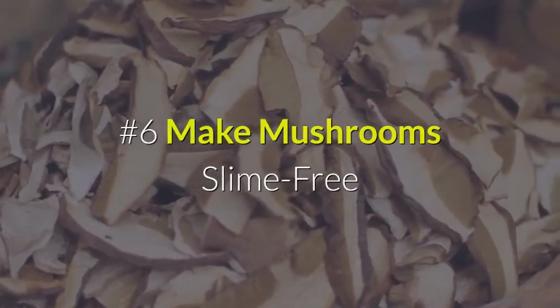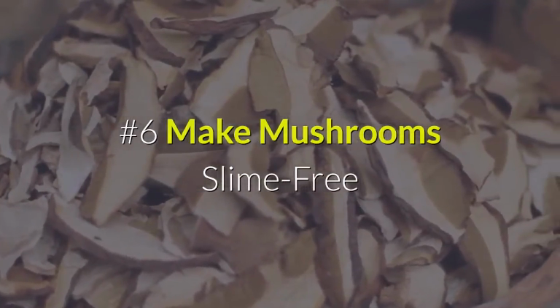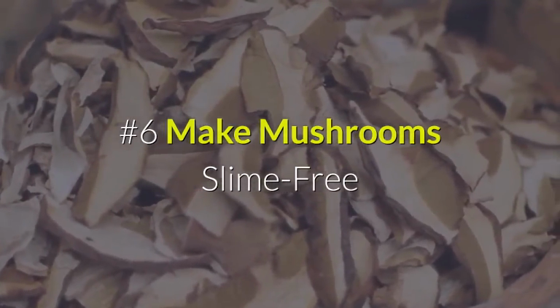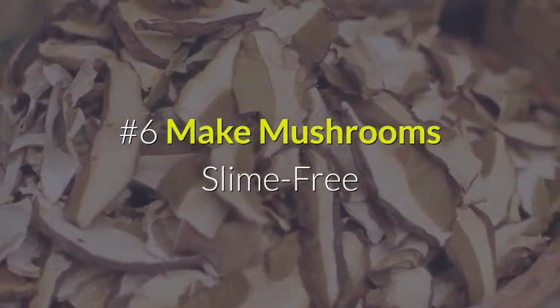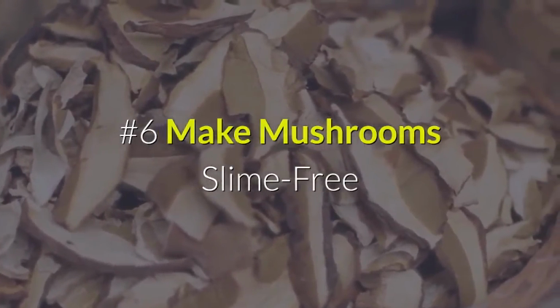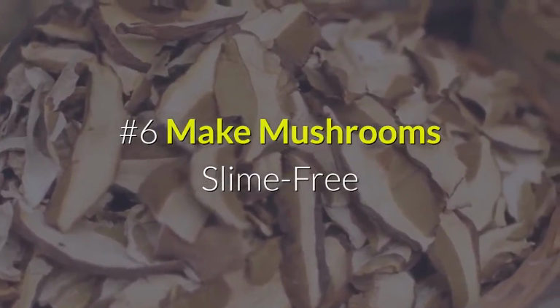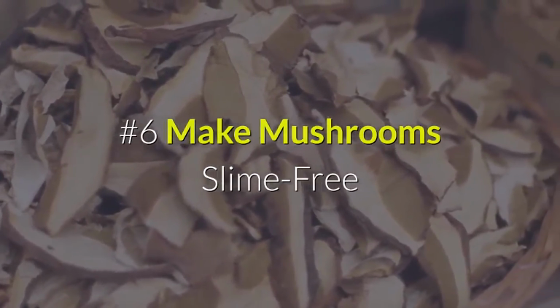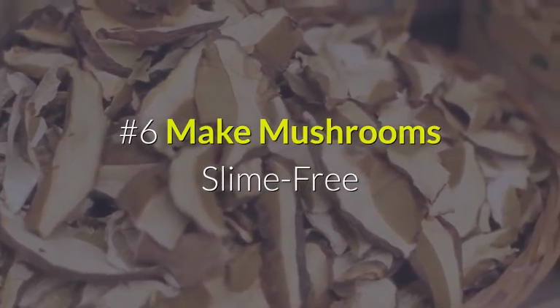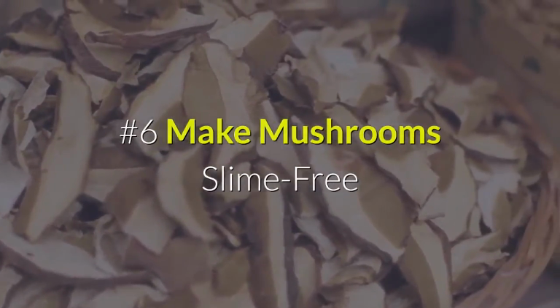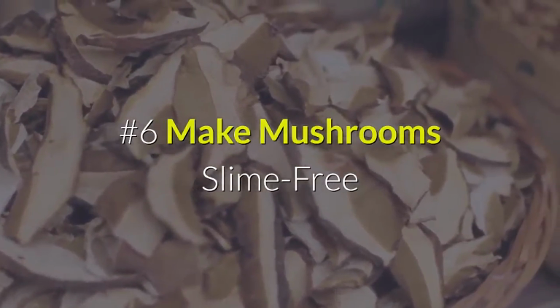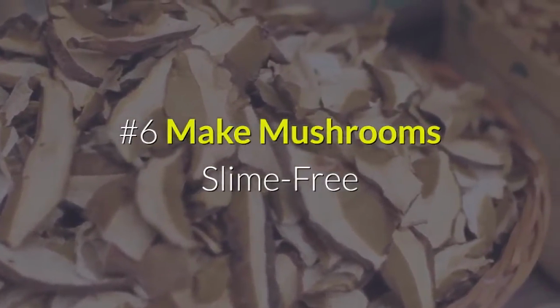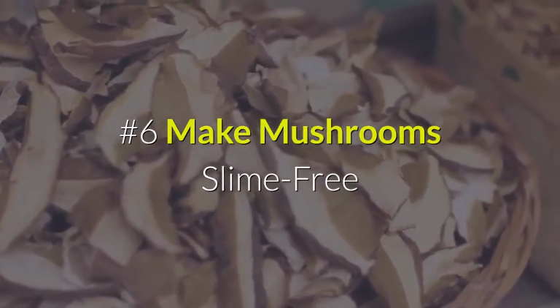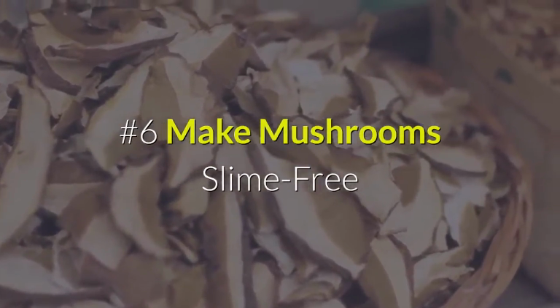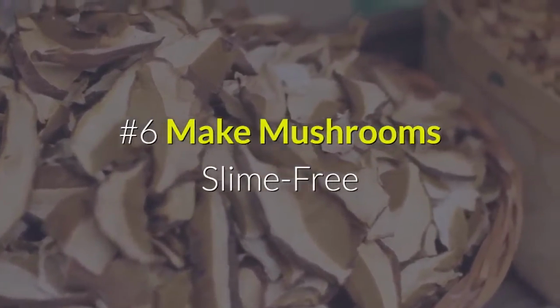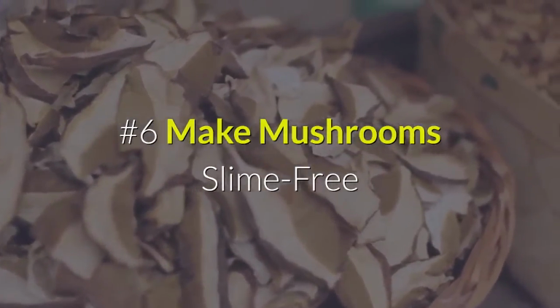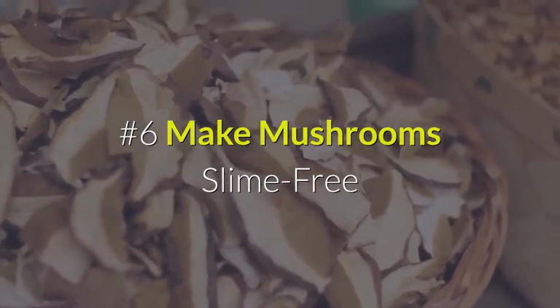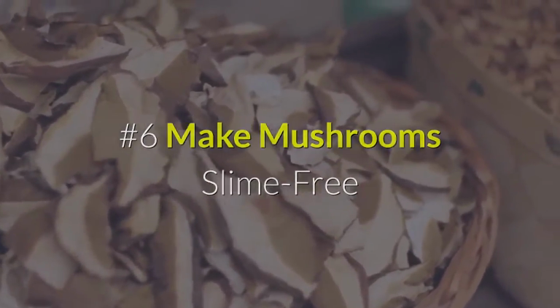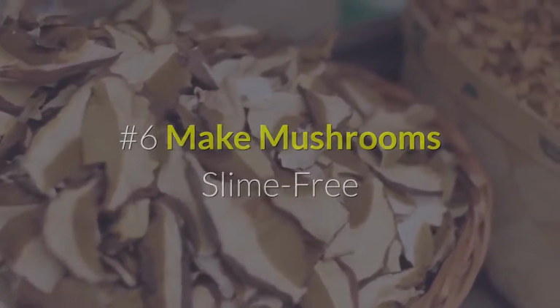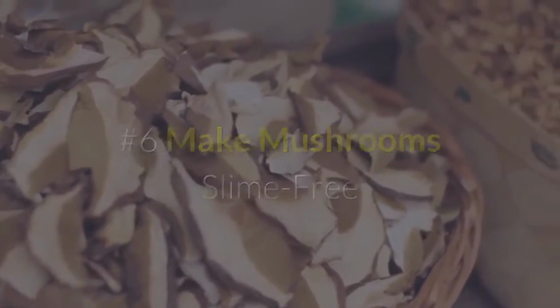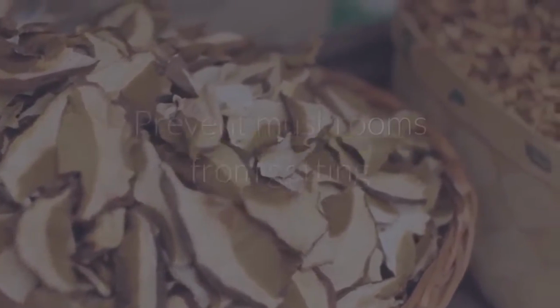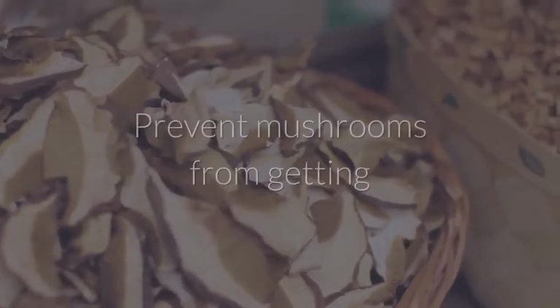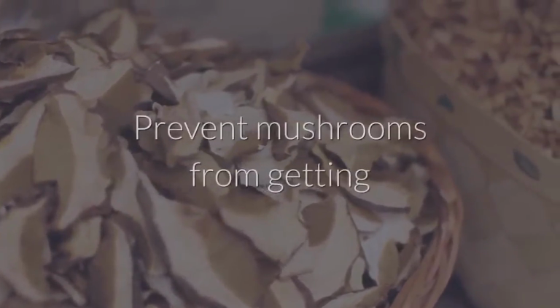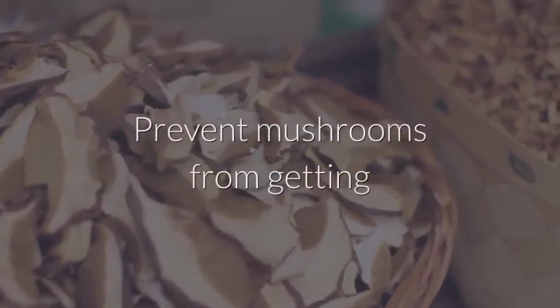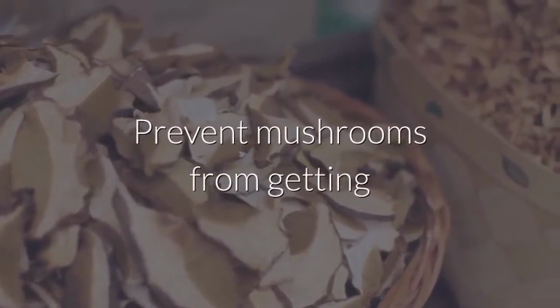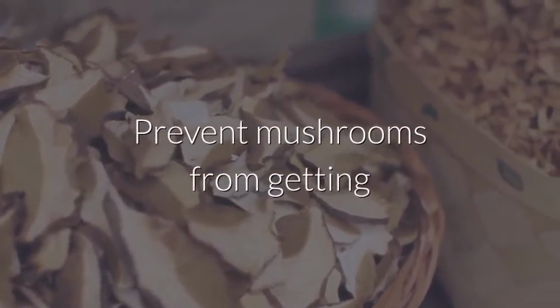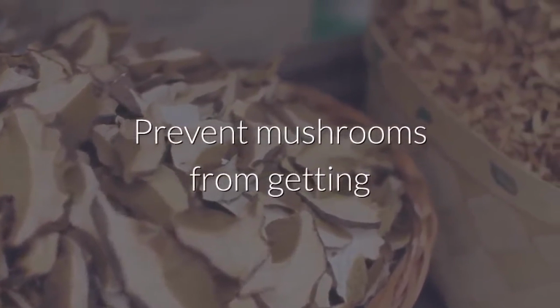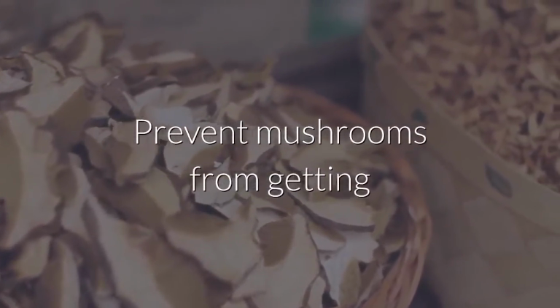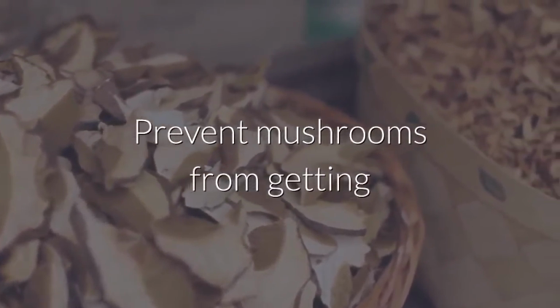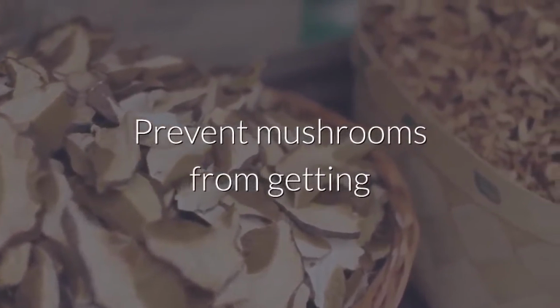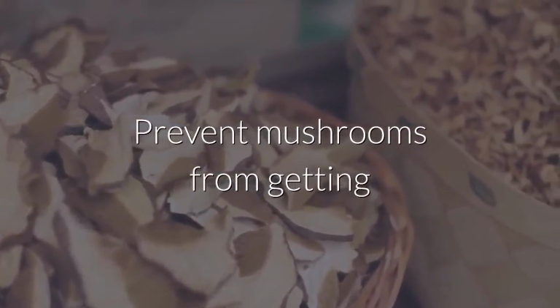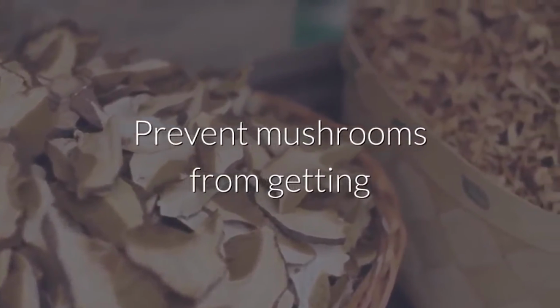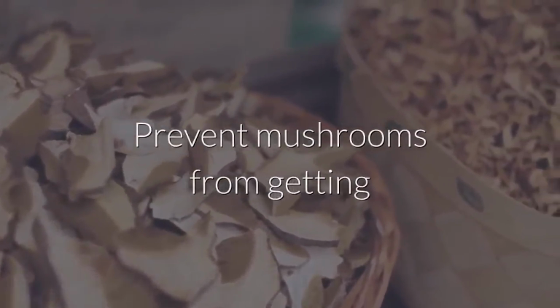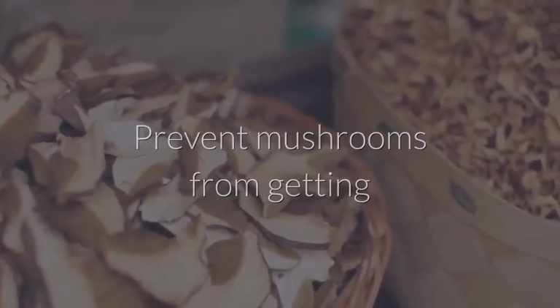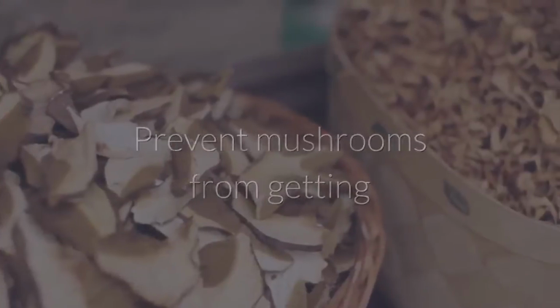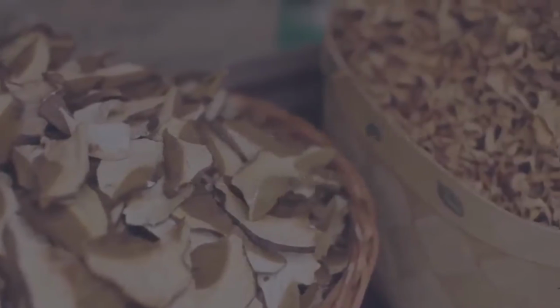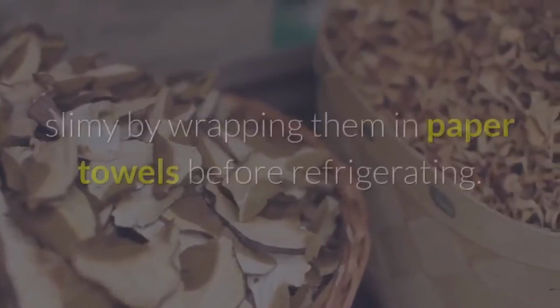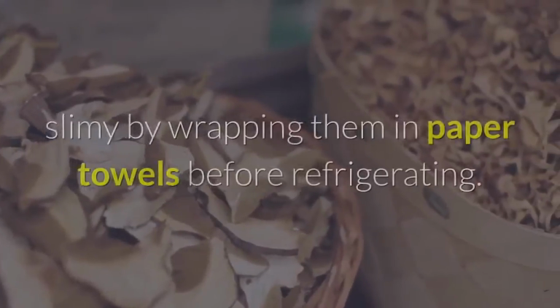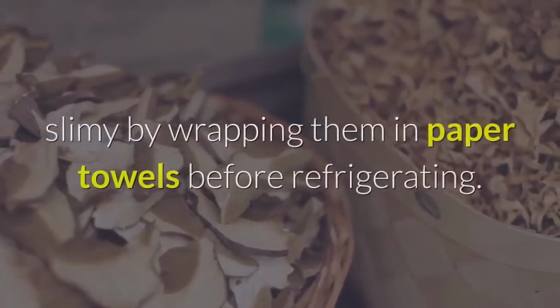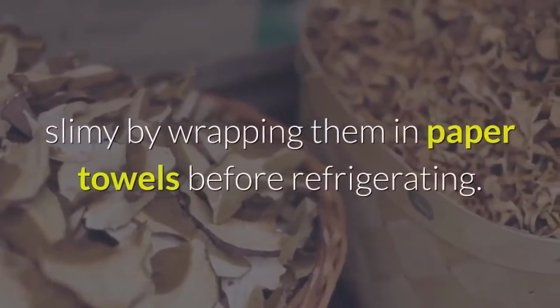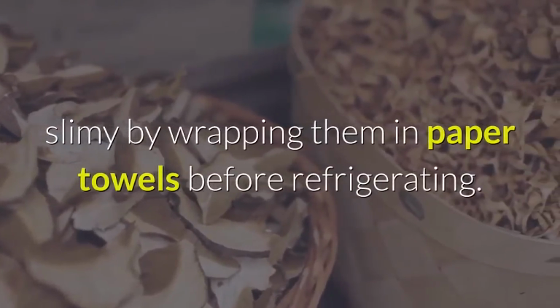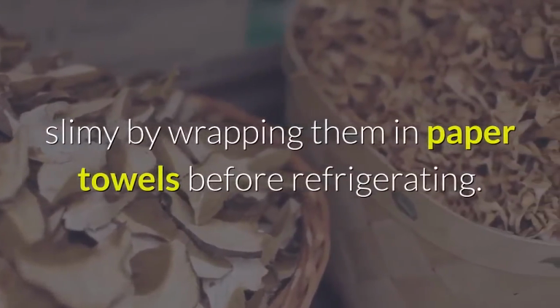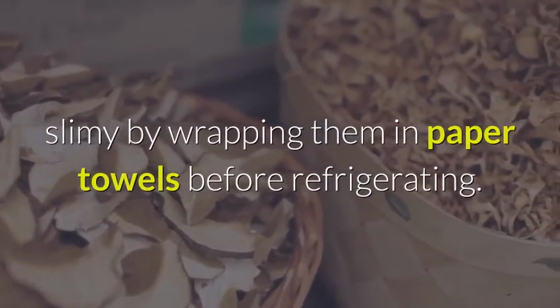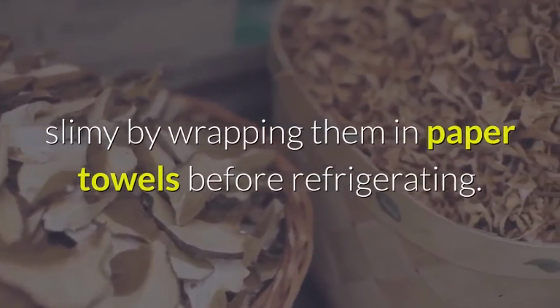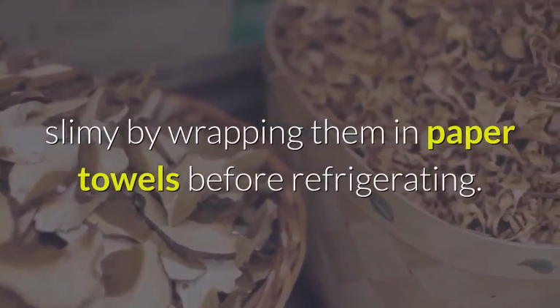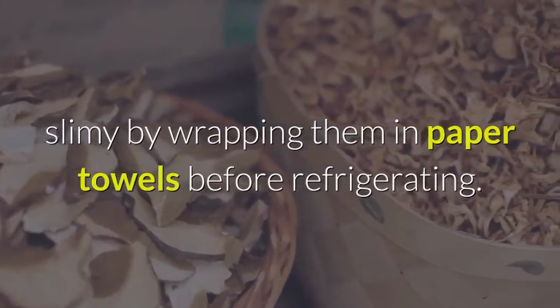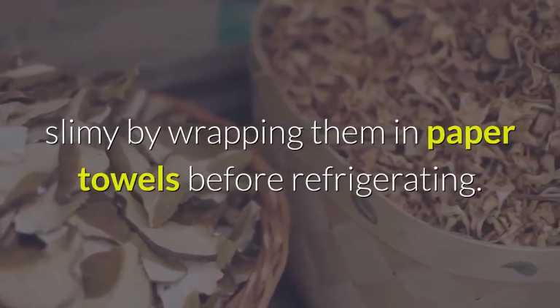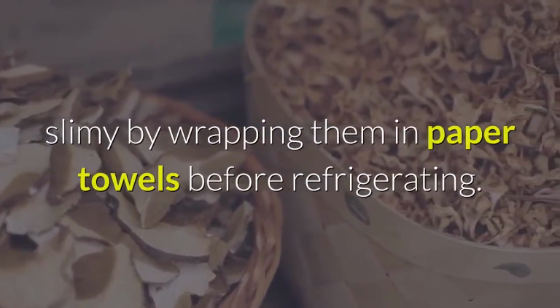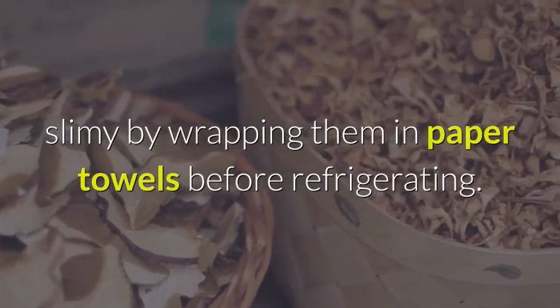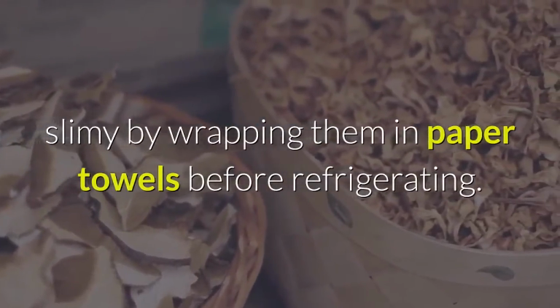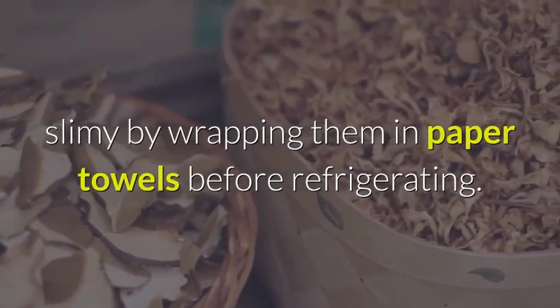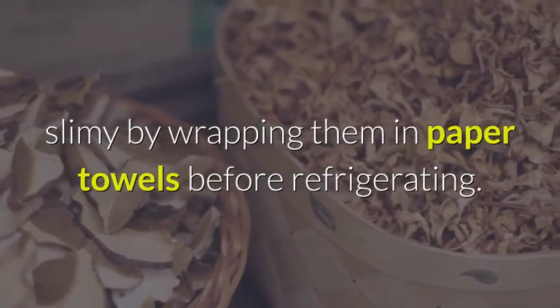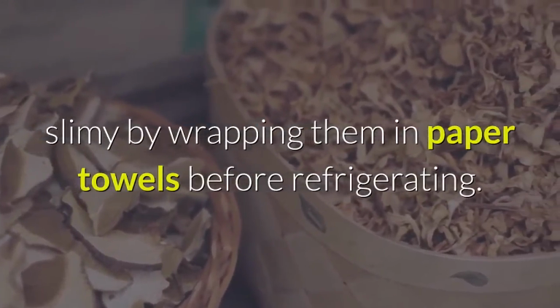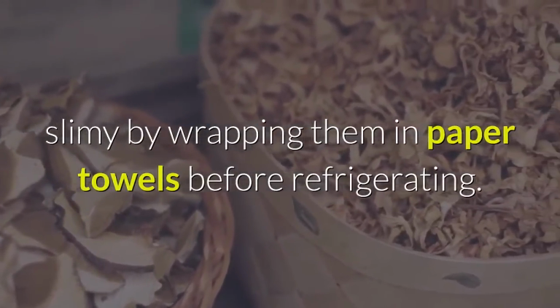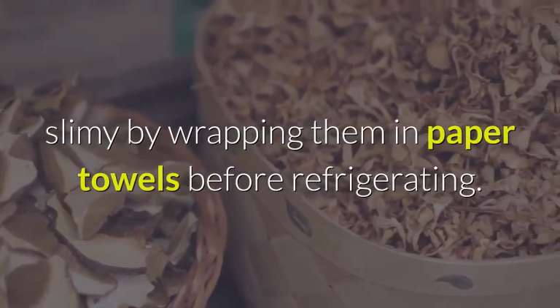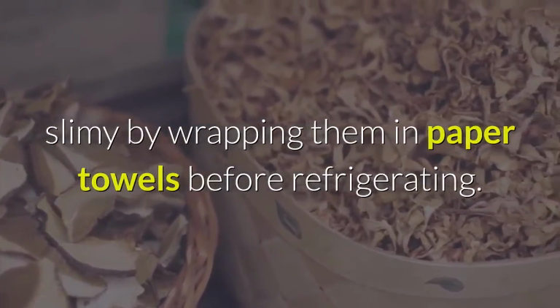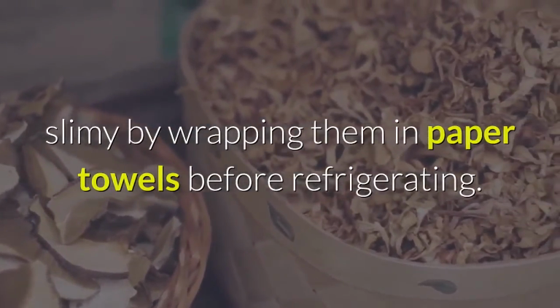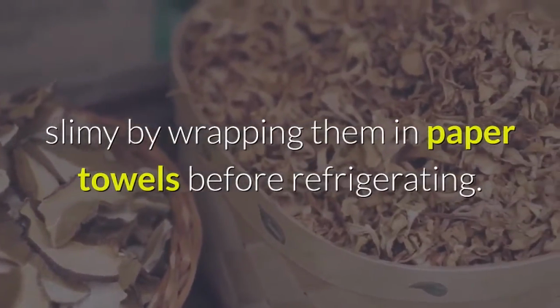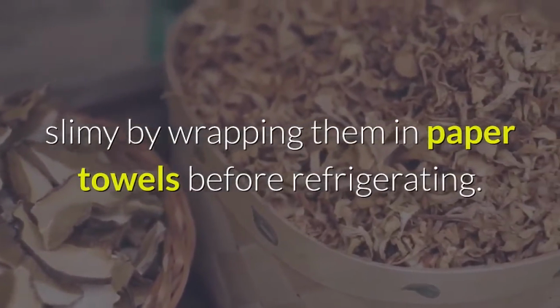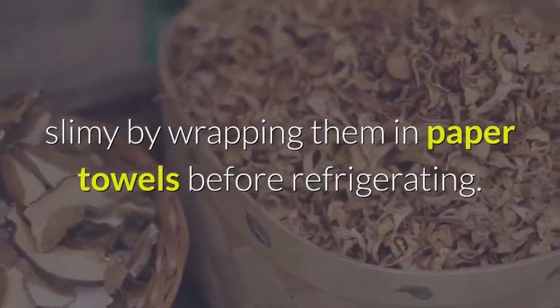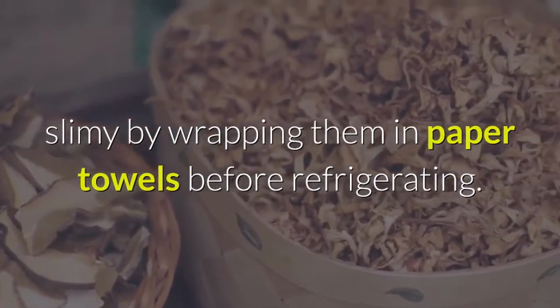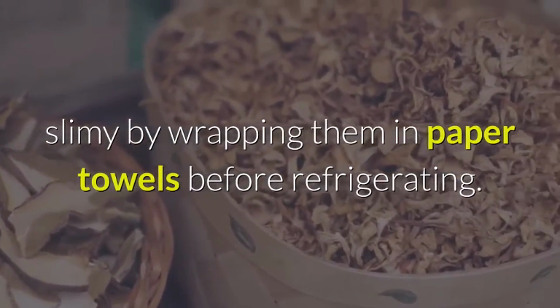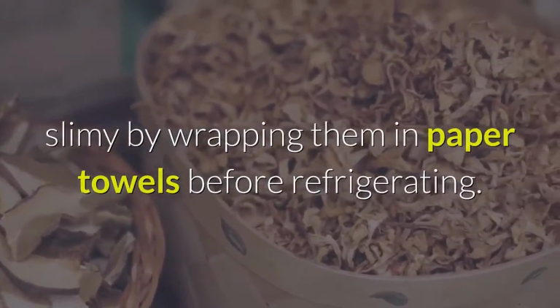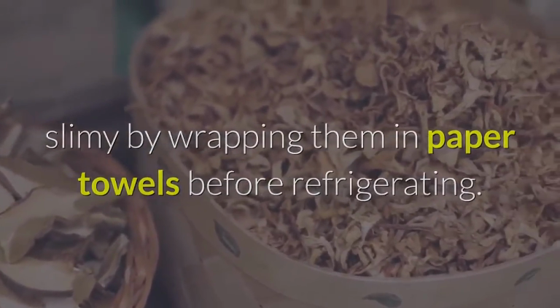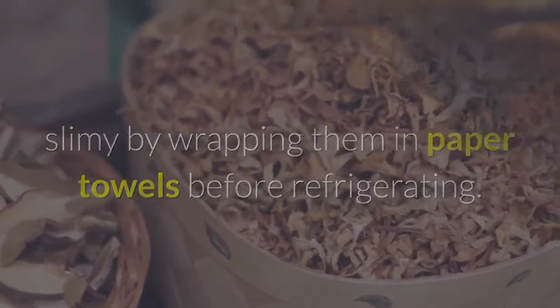6. Make mushrooms slime free. Prevent mushrooms from getting slimy by wrapping them in paper towels before refrigerating.